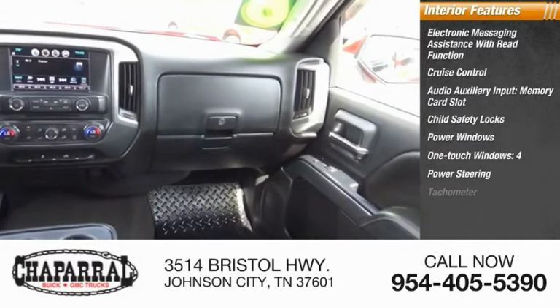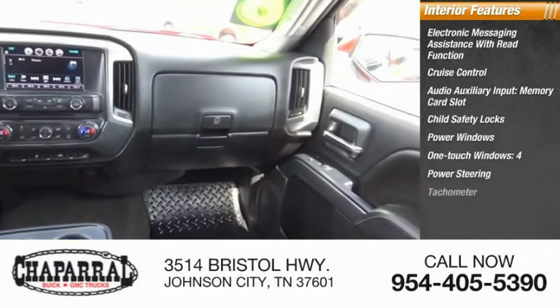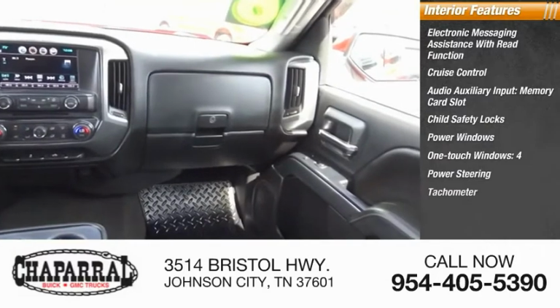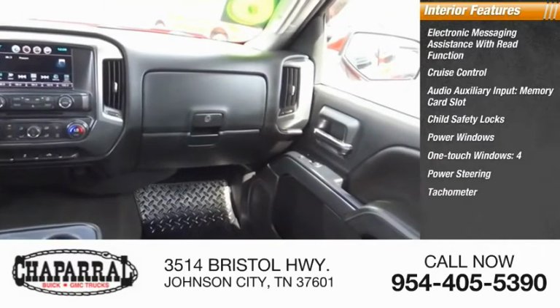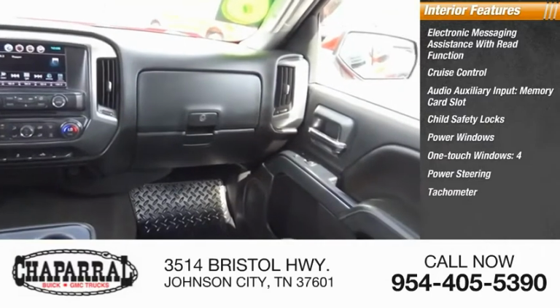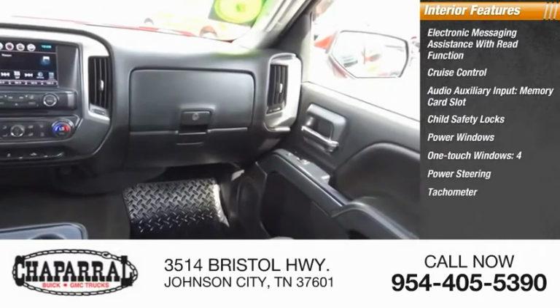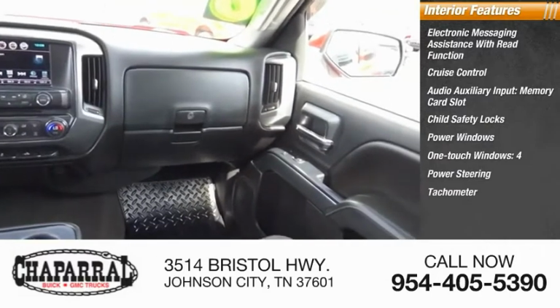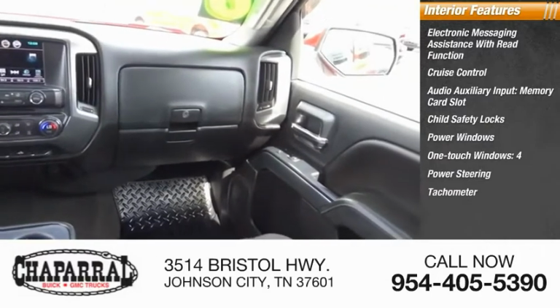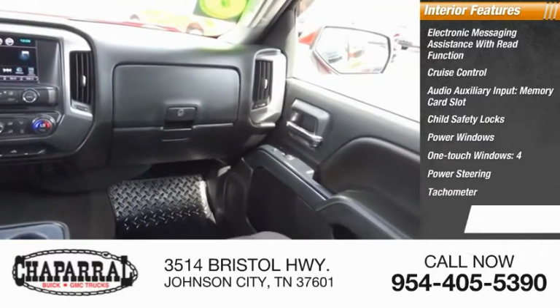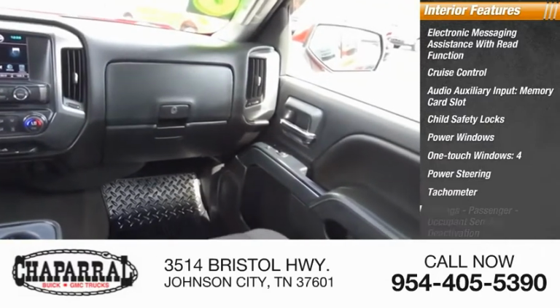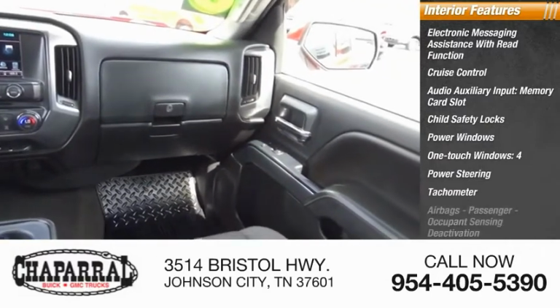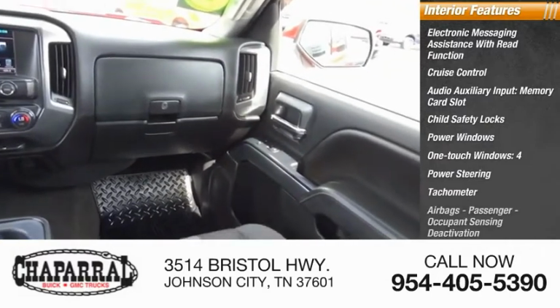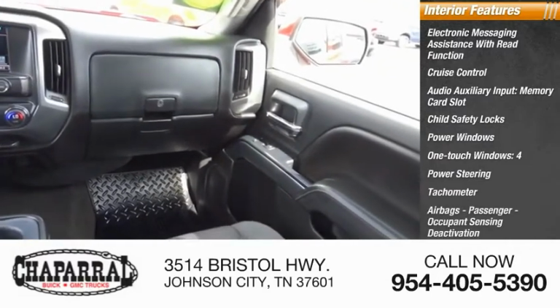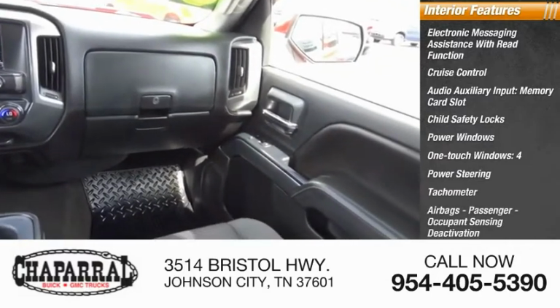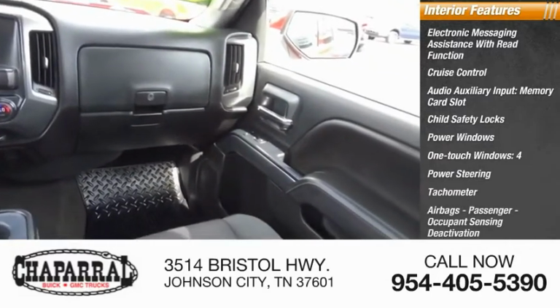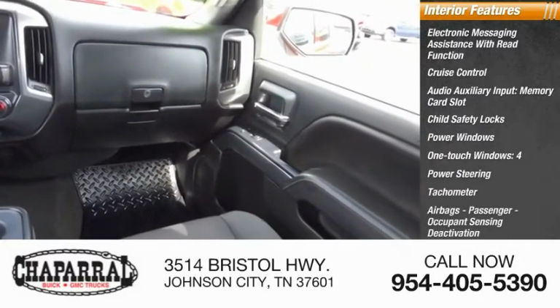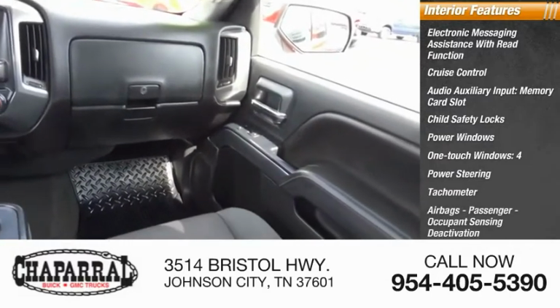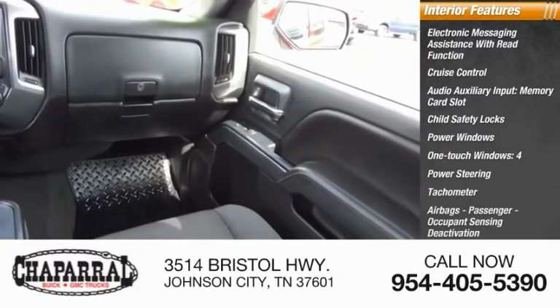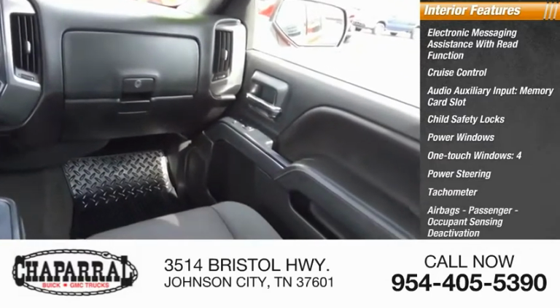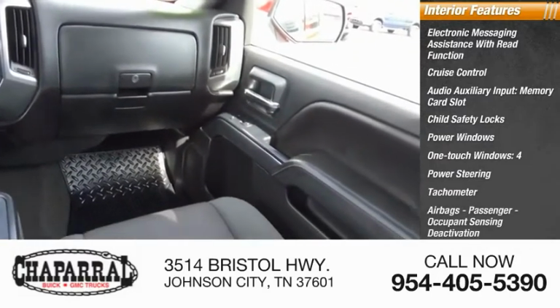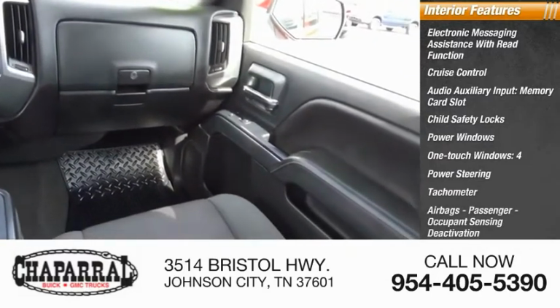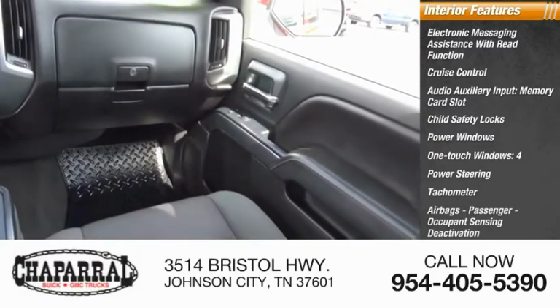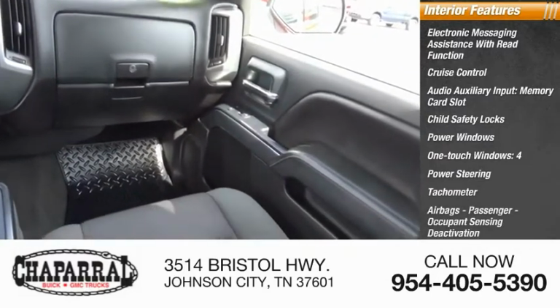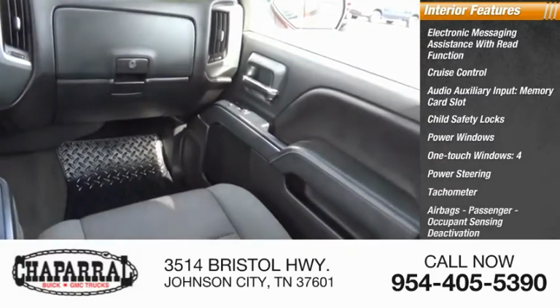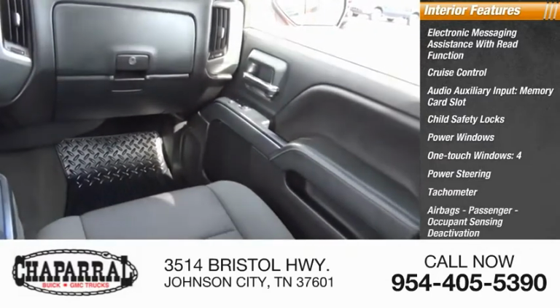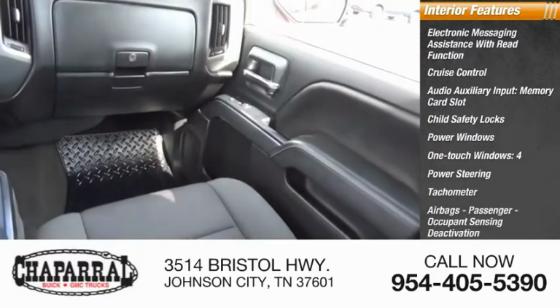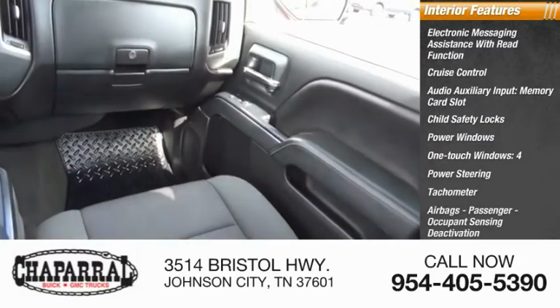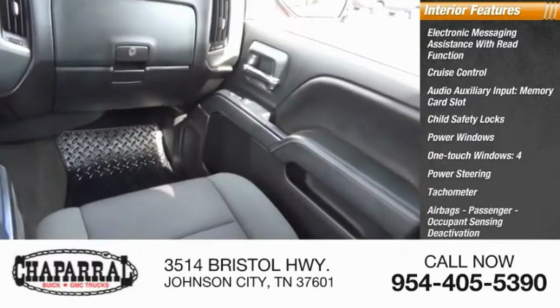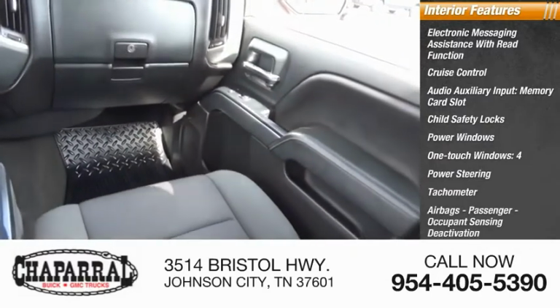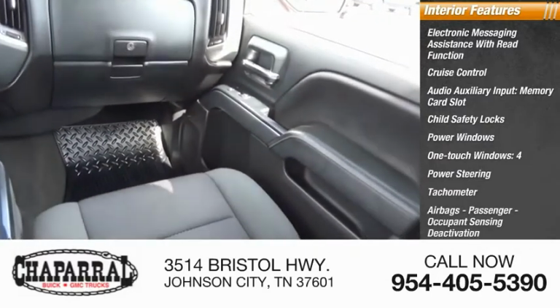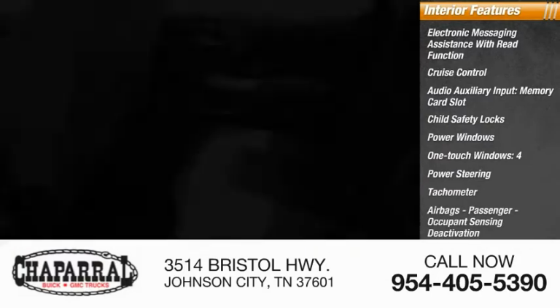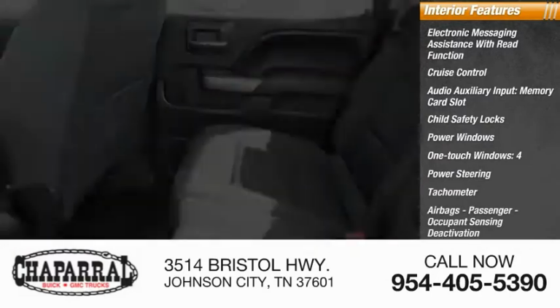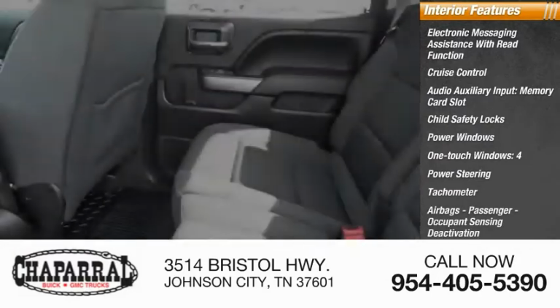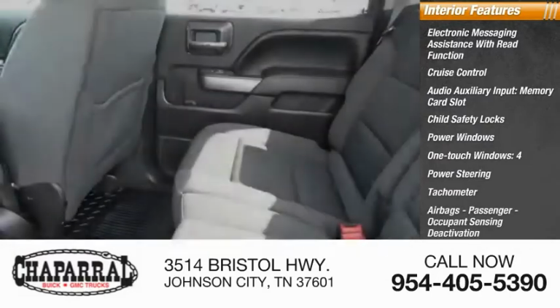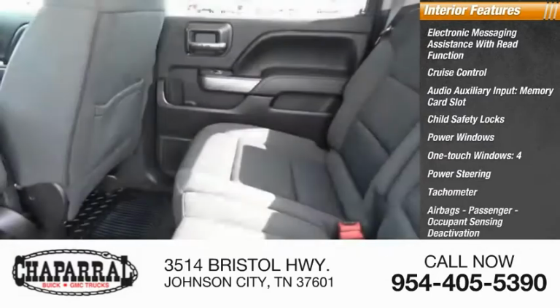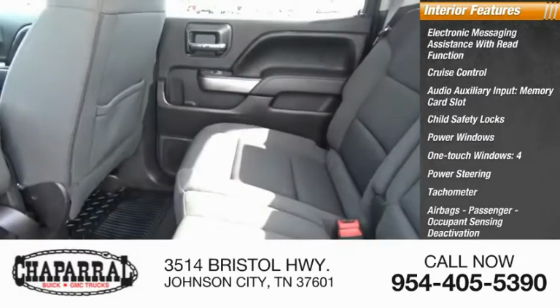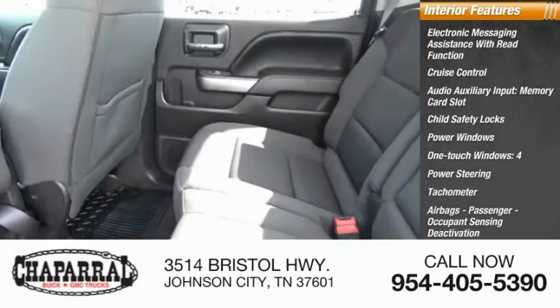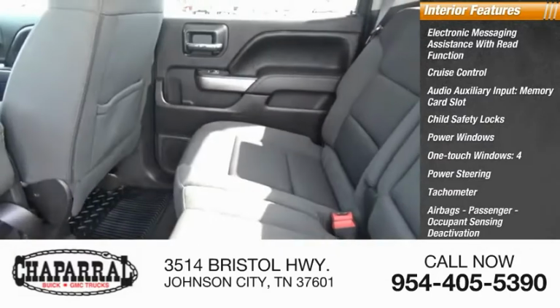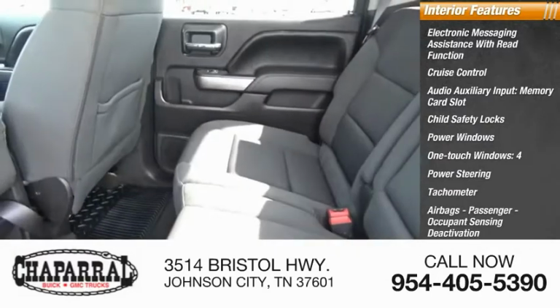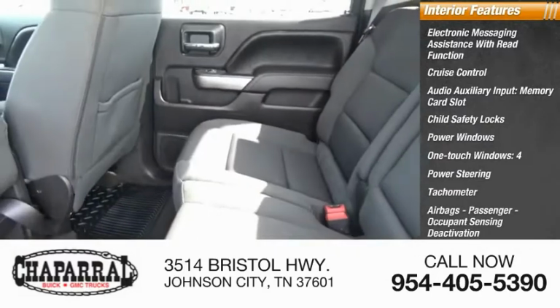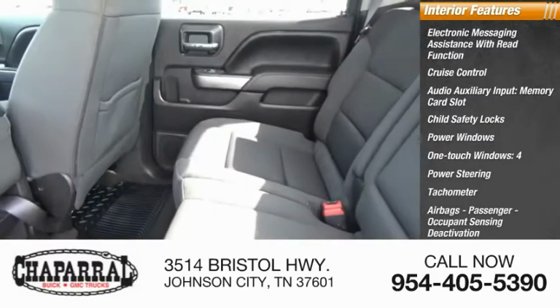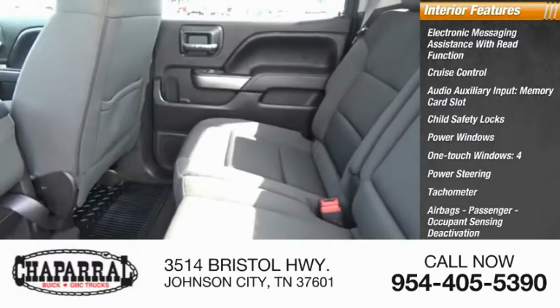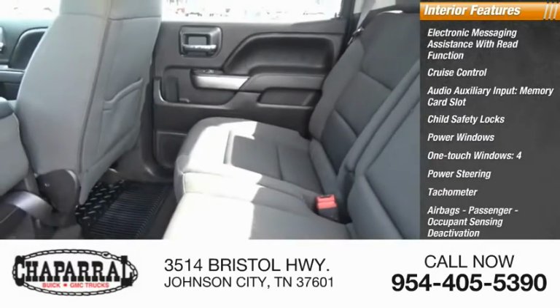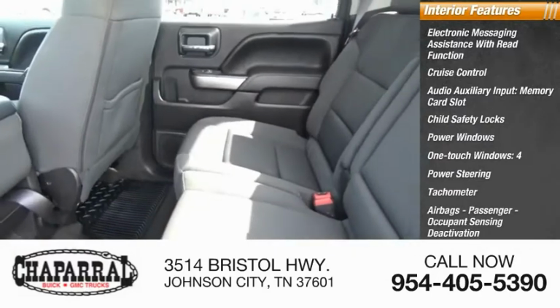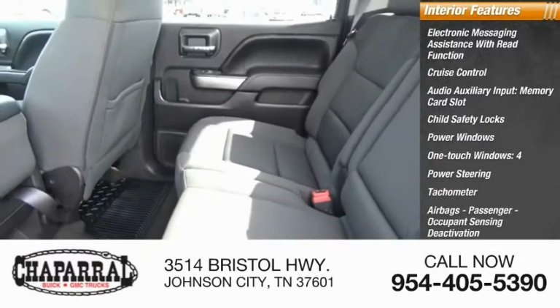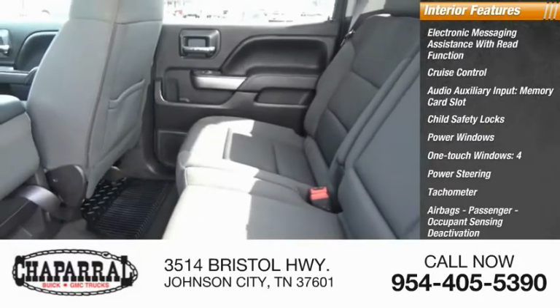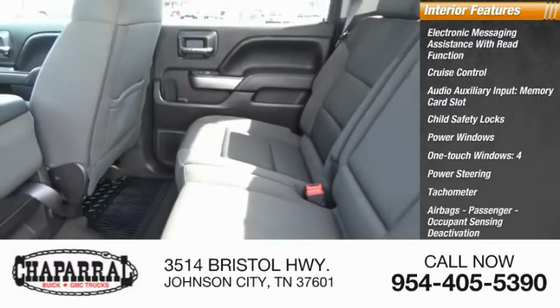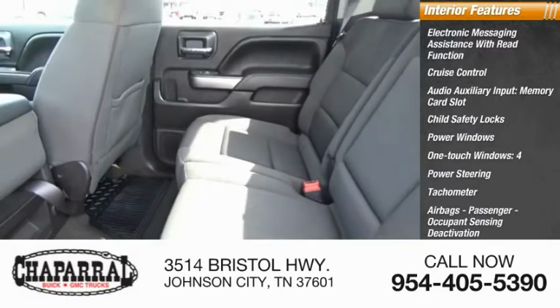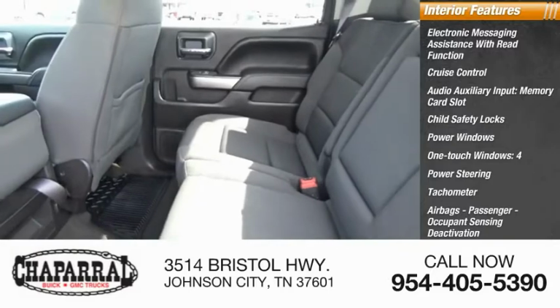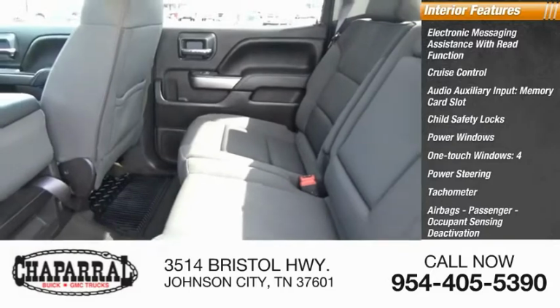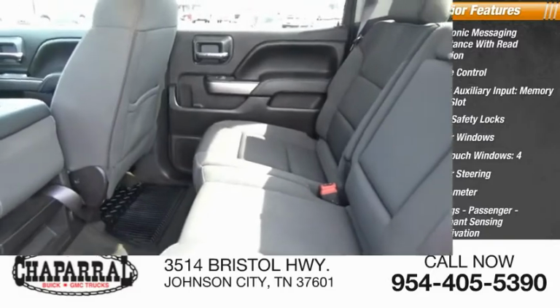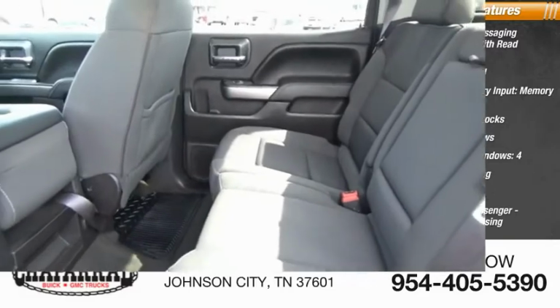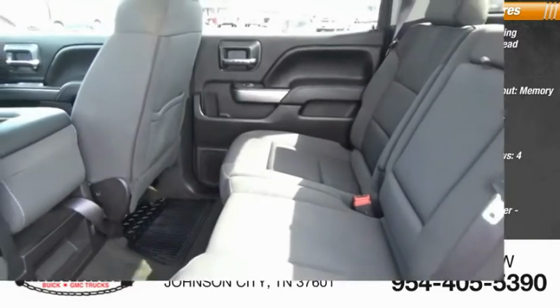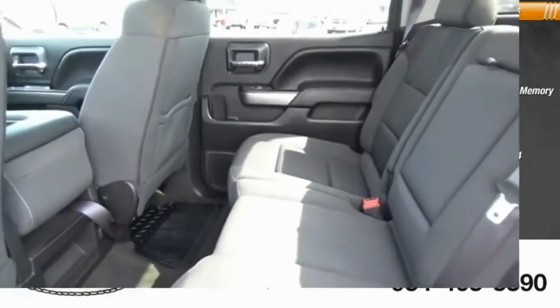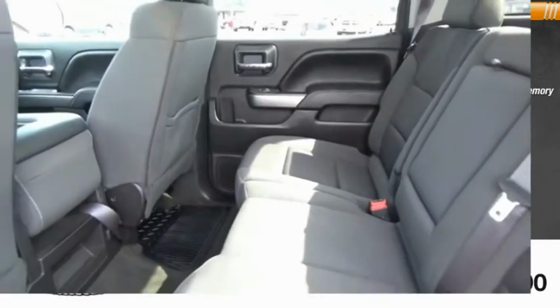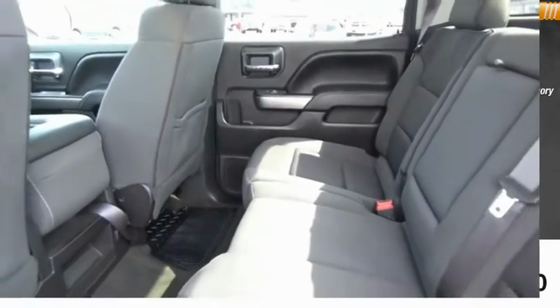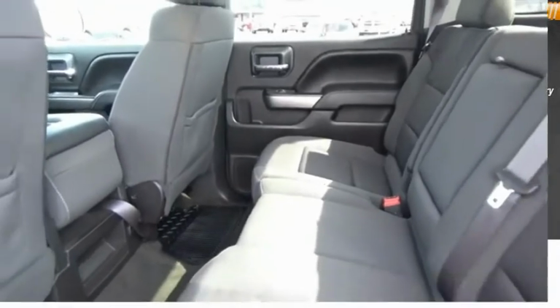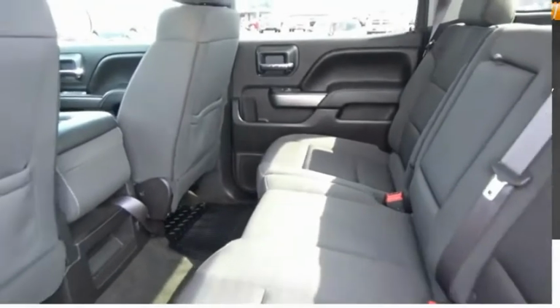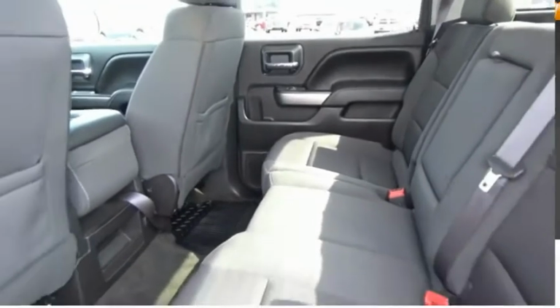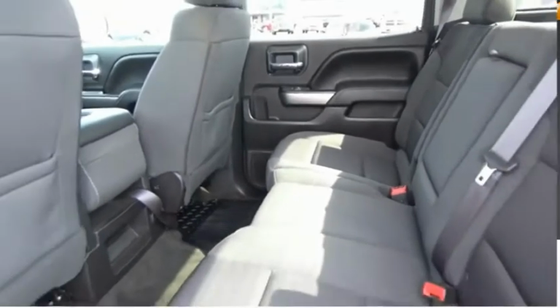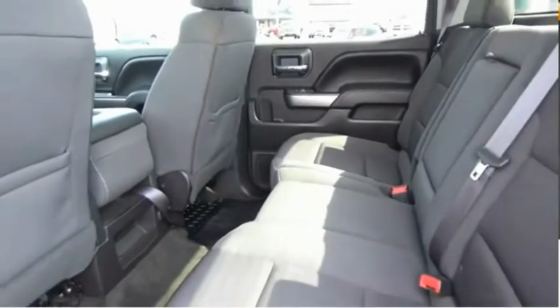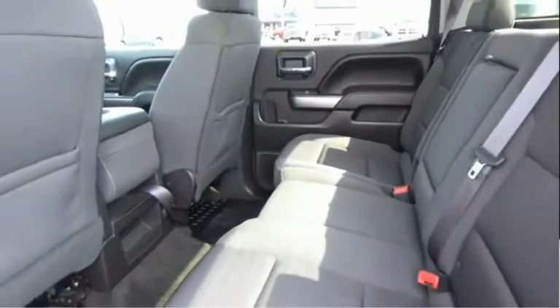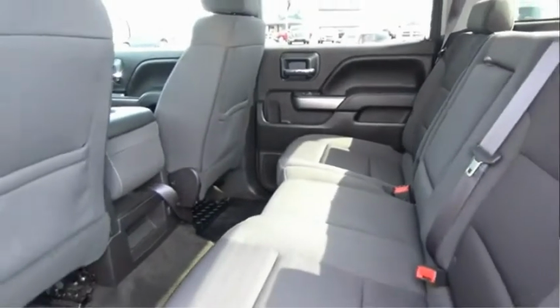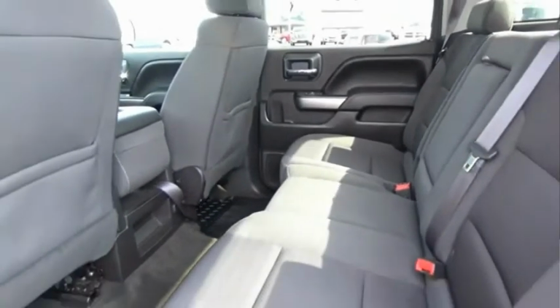Tachometer, Airbags with Passenger Occupant Sensing Deactivation, and a Tripodometer. Come see the car for yourself.